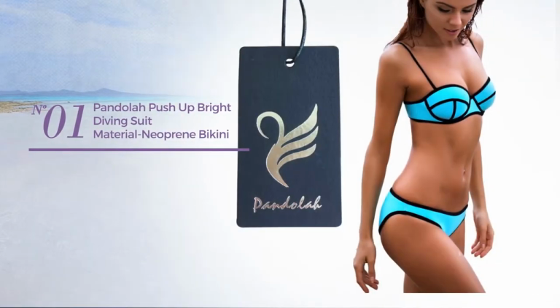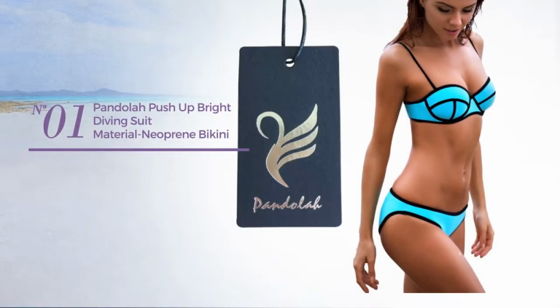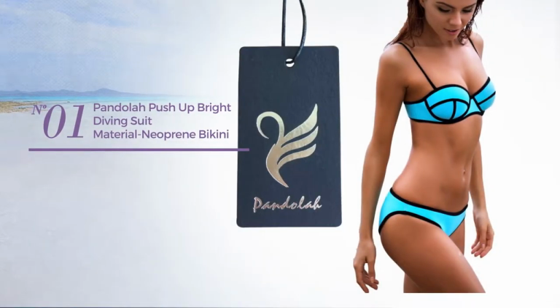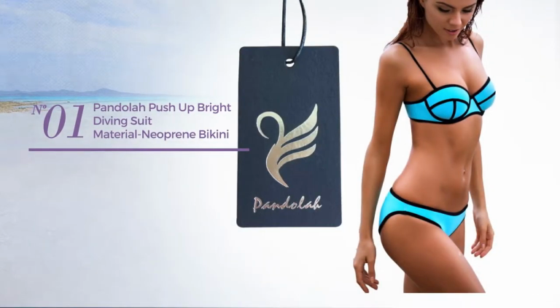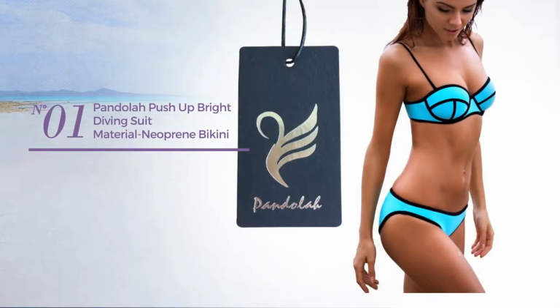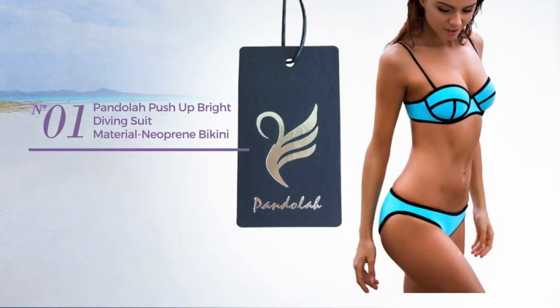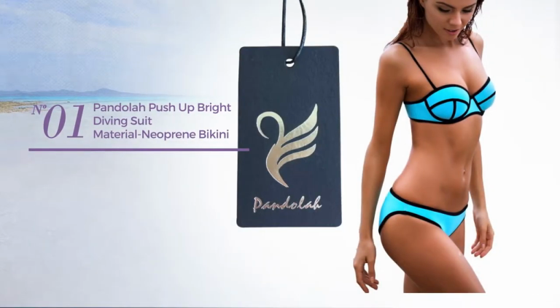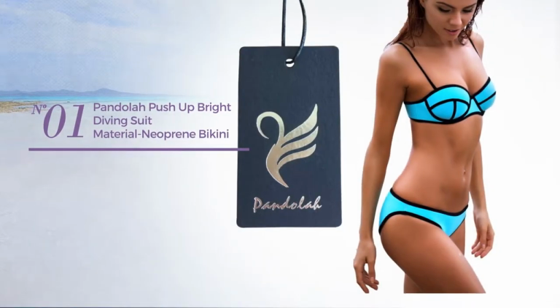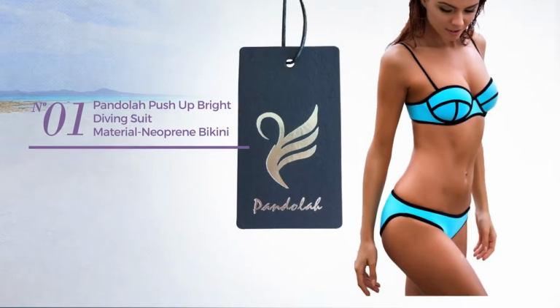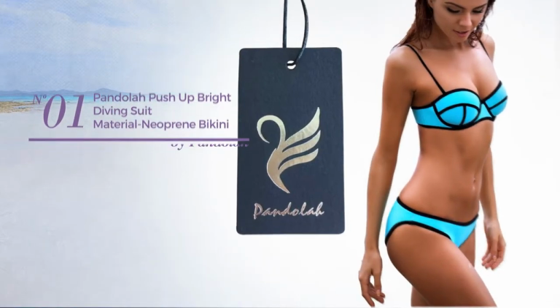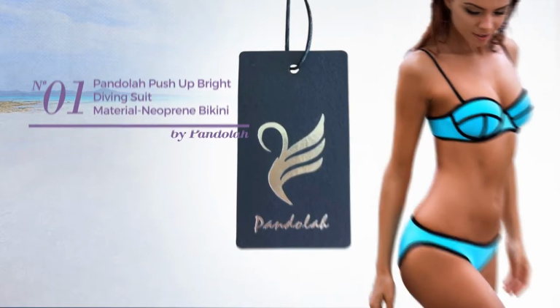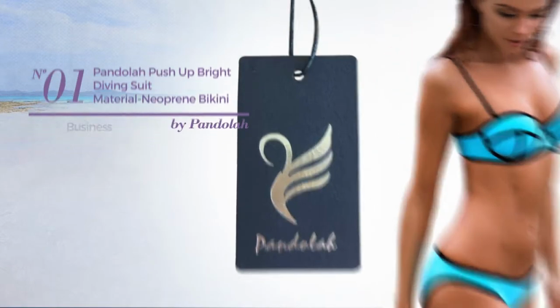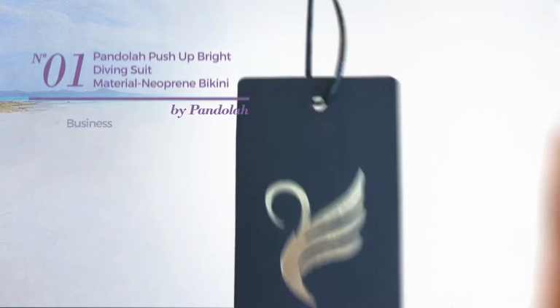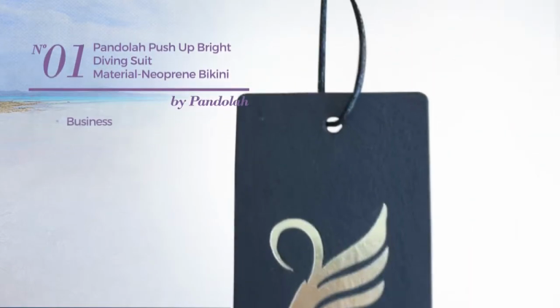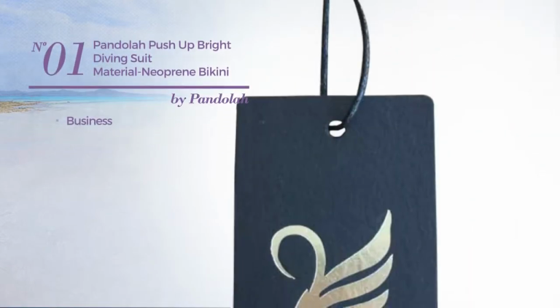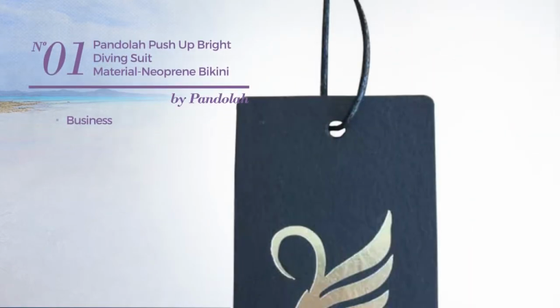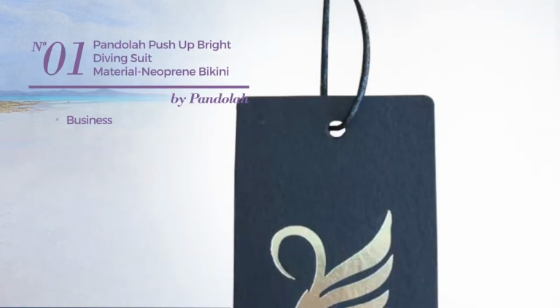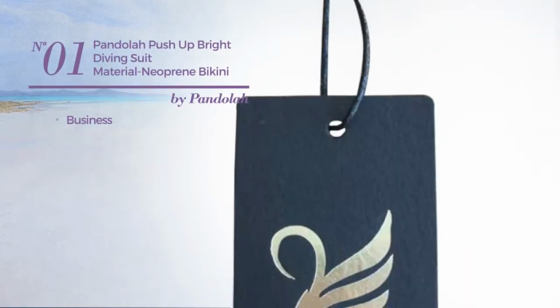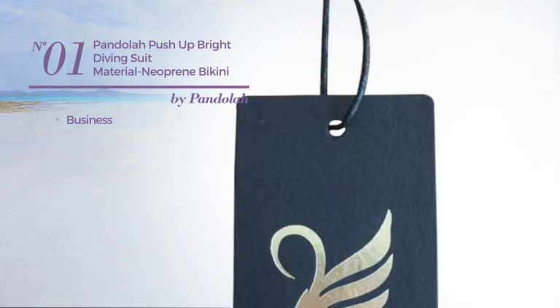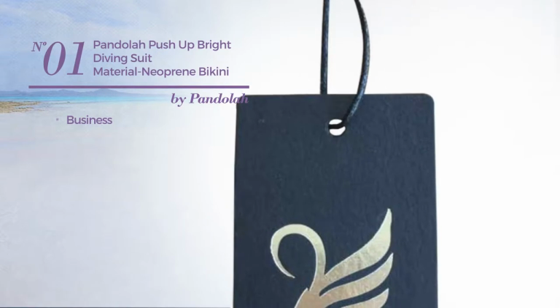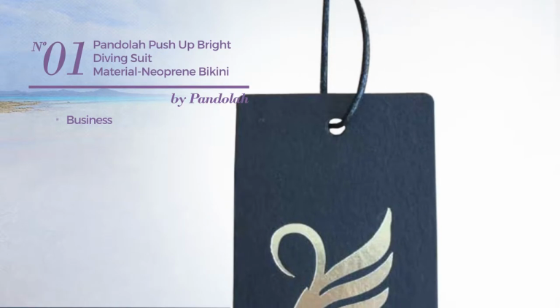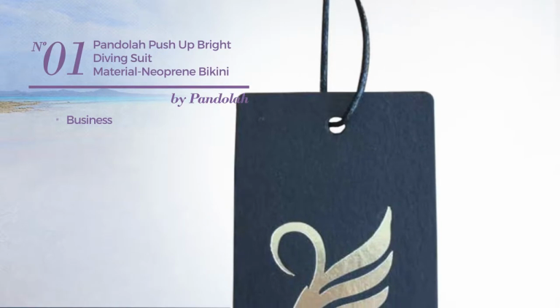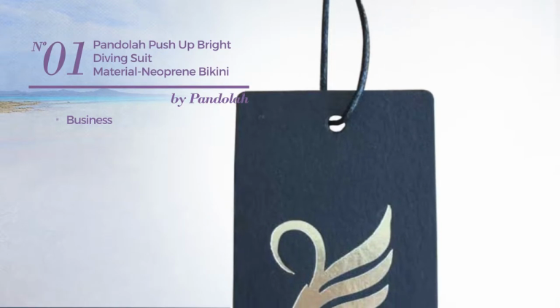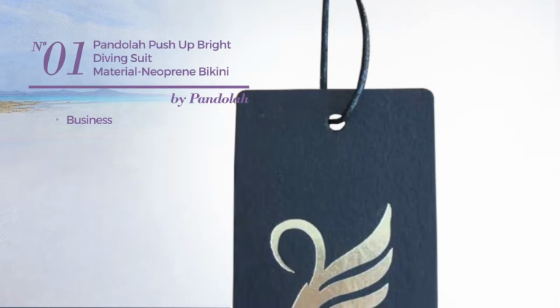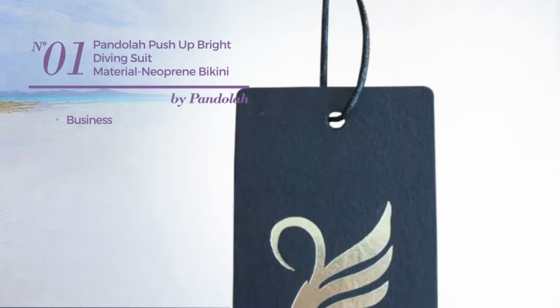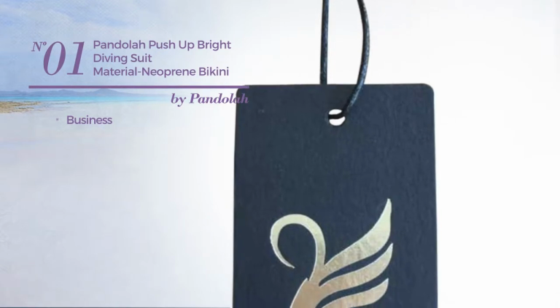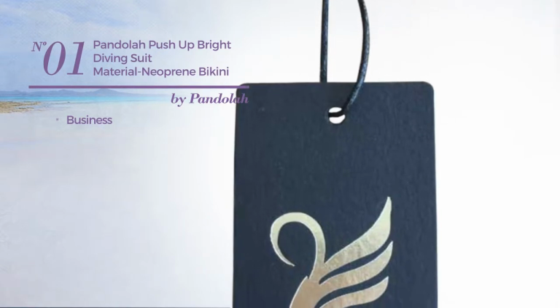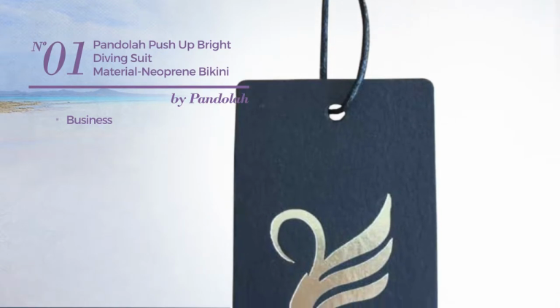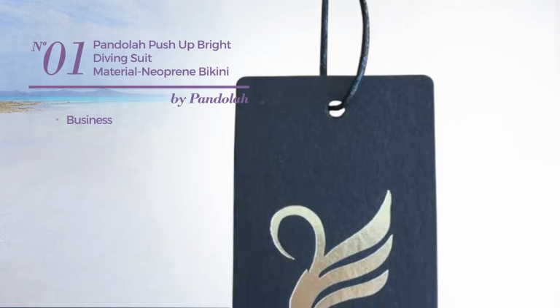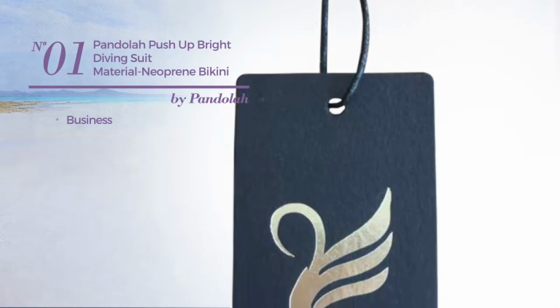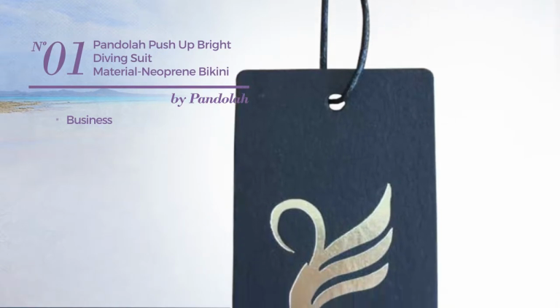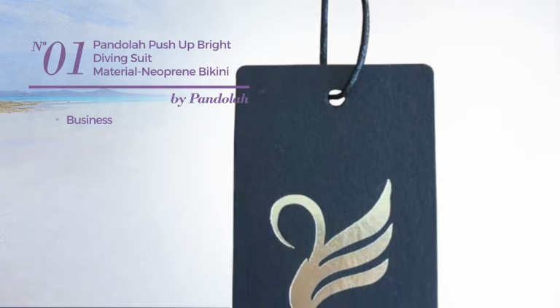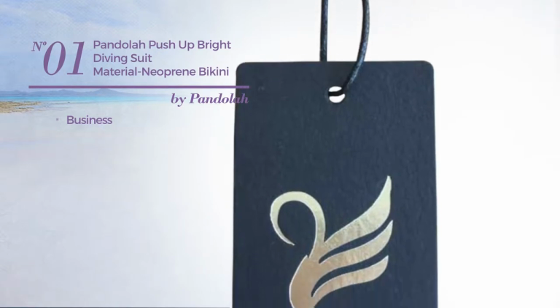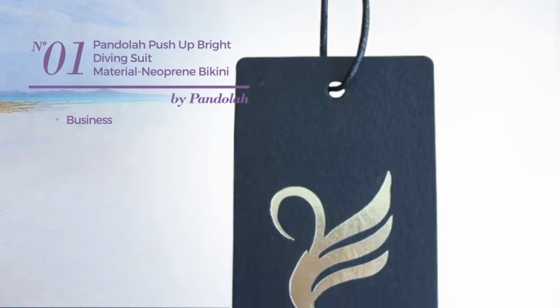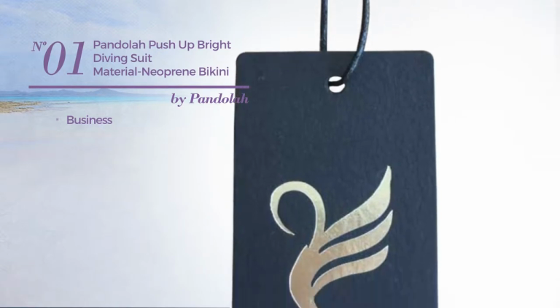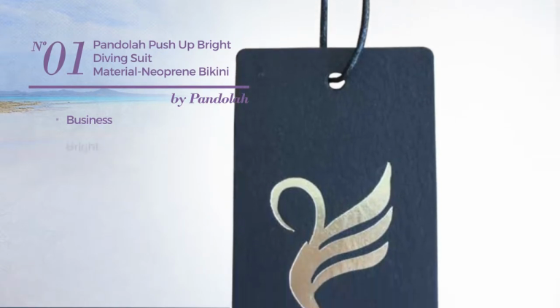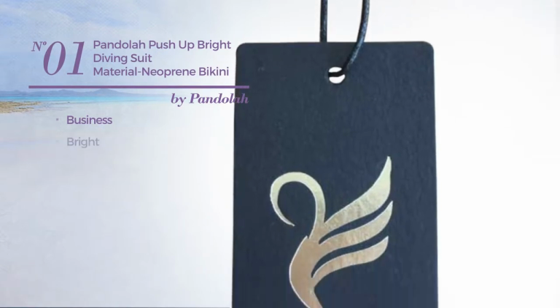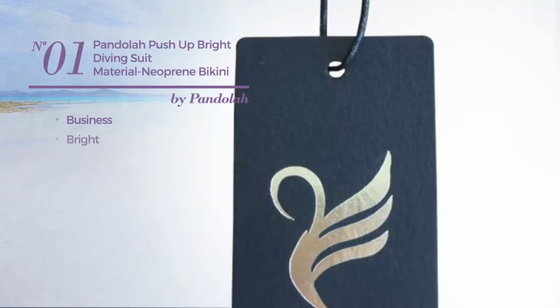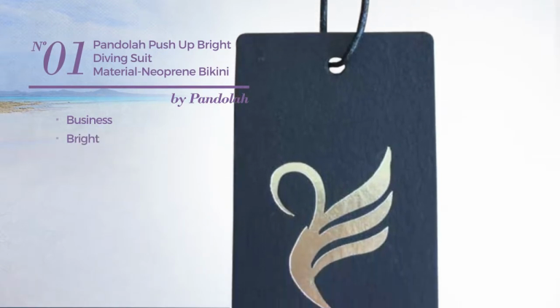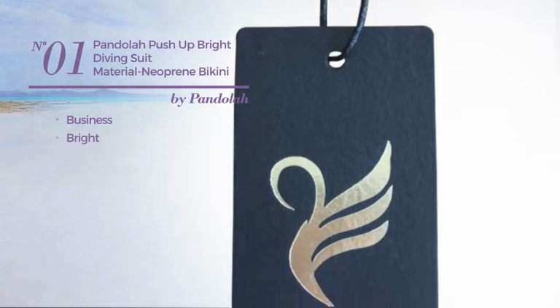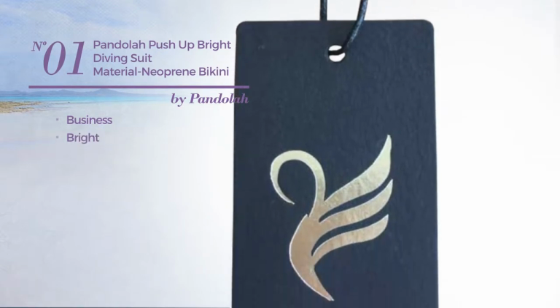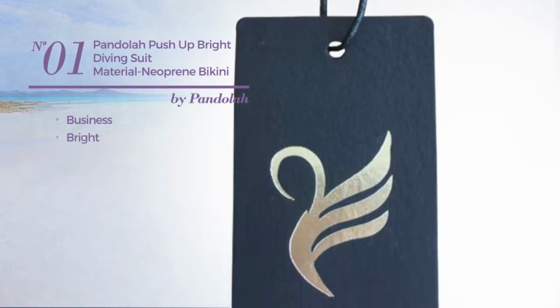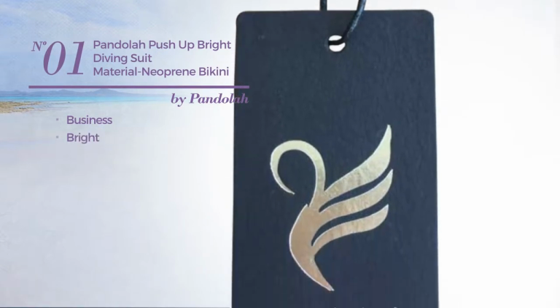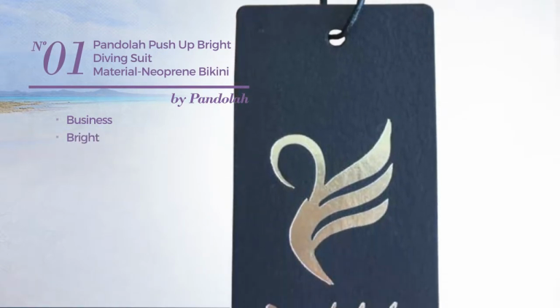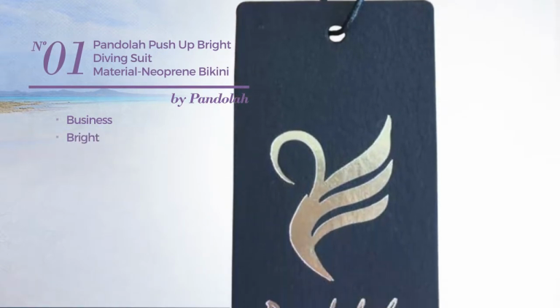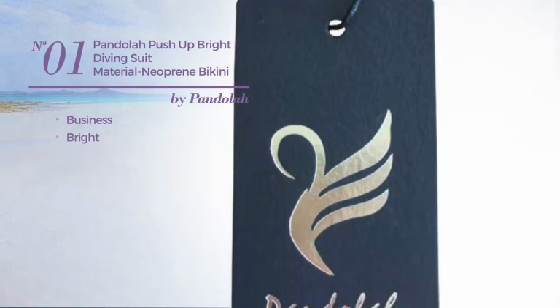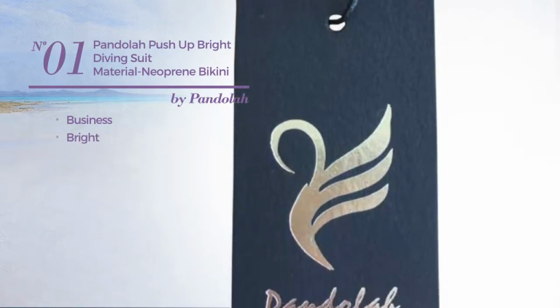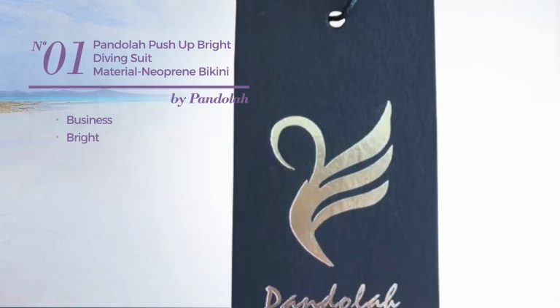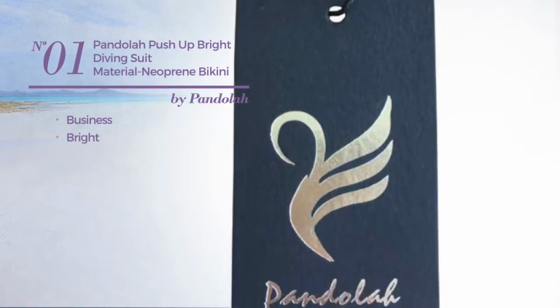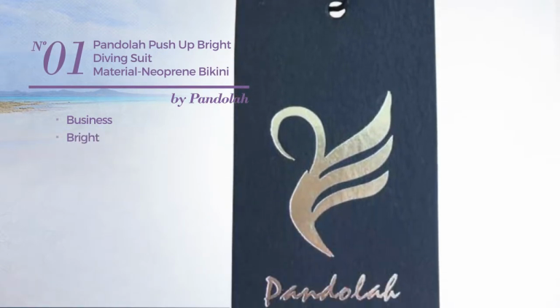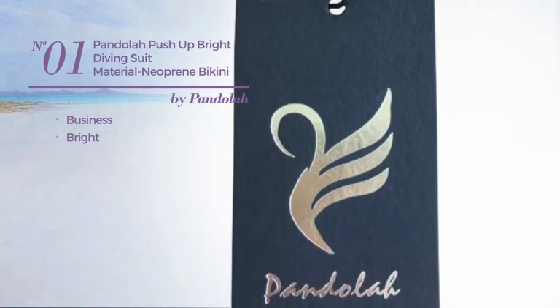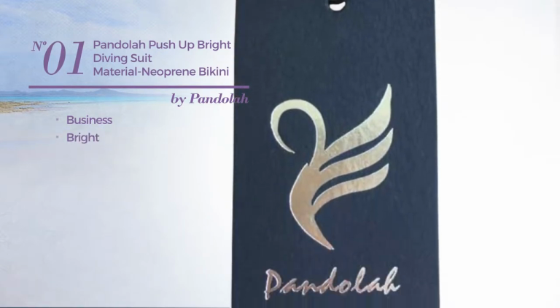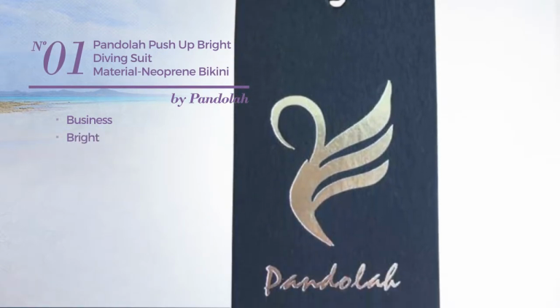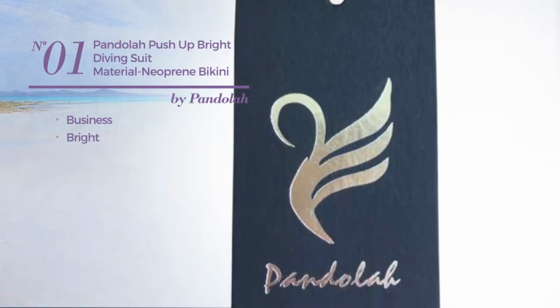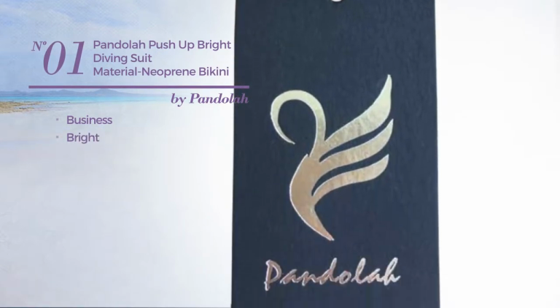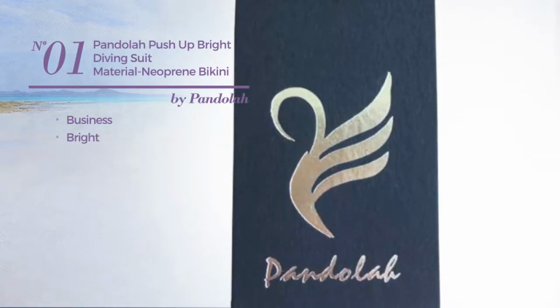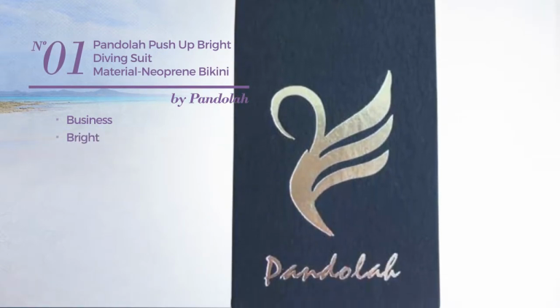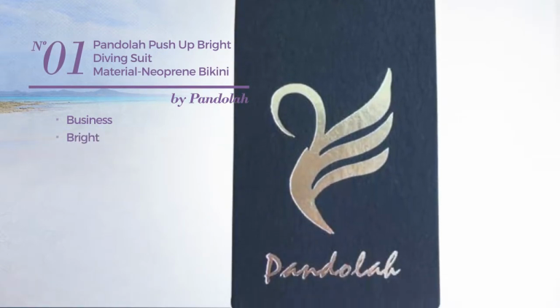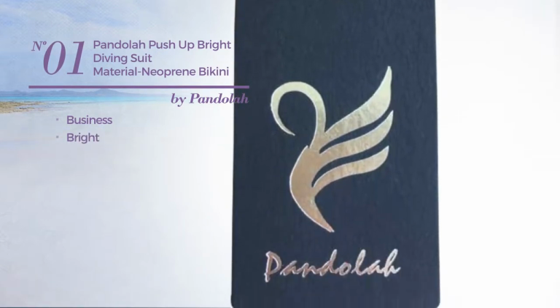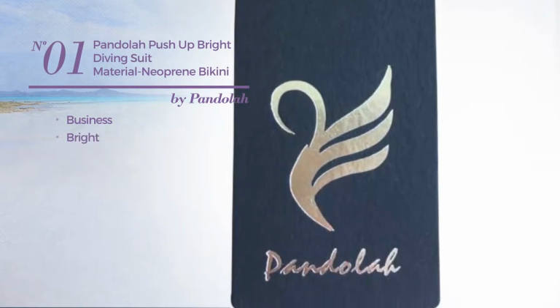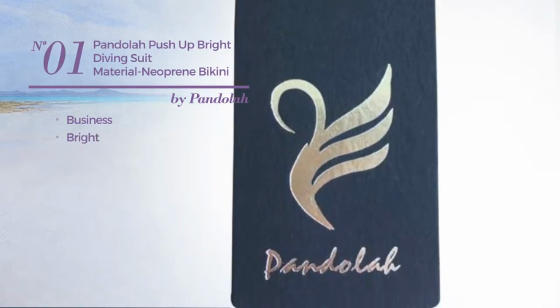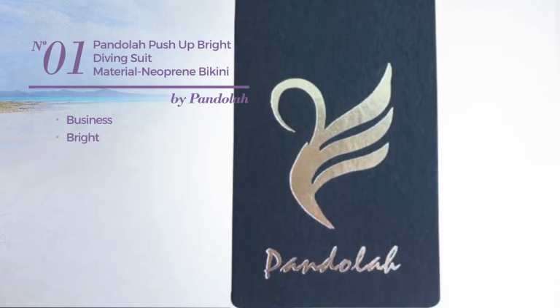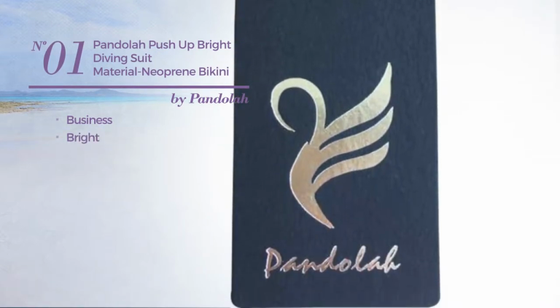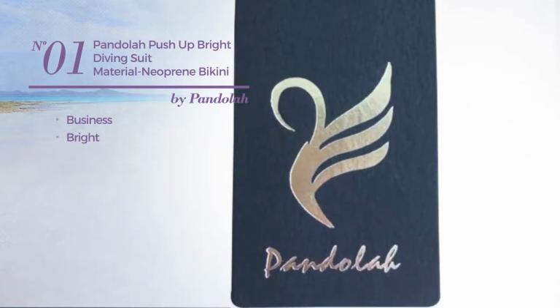Number 1, a business bikini. Featuring a bright look. Available in 3 more colors.